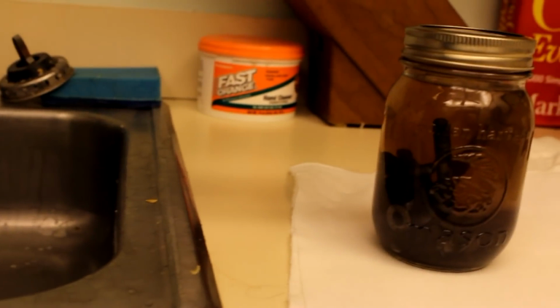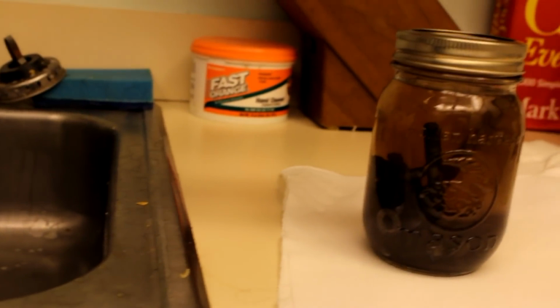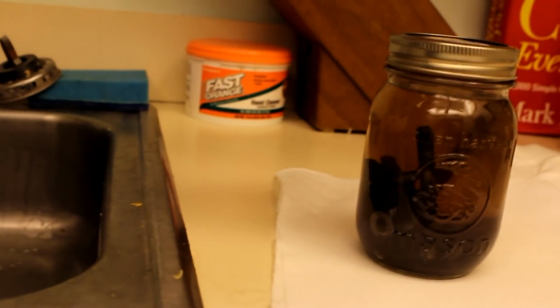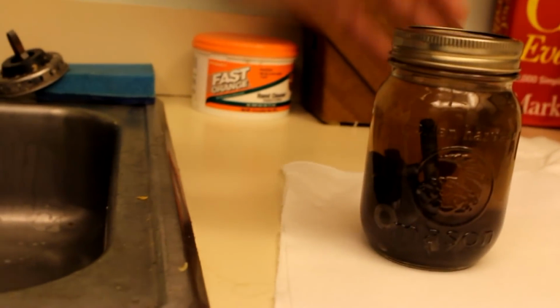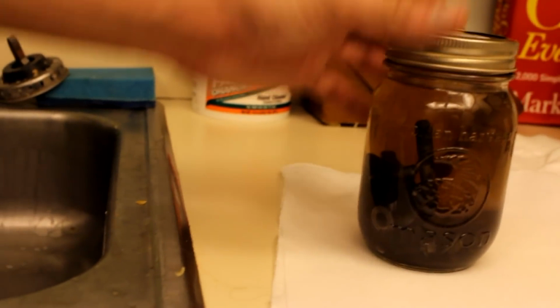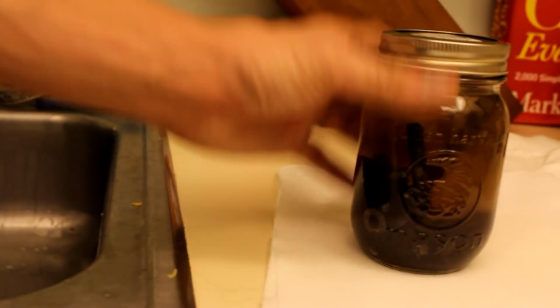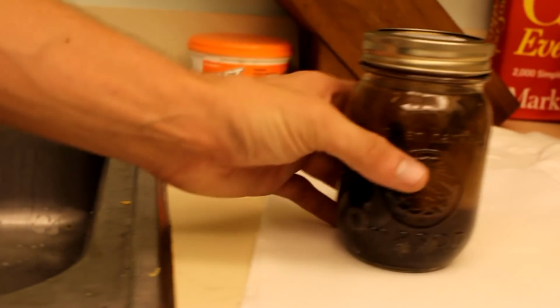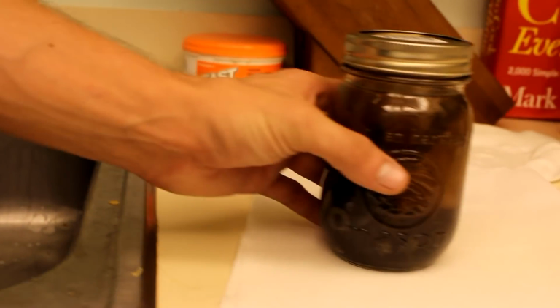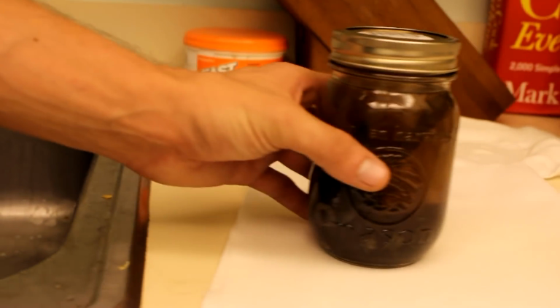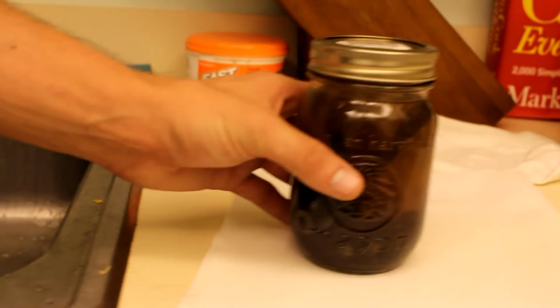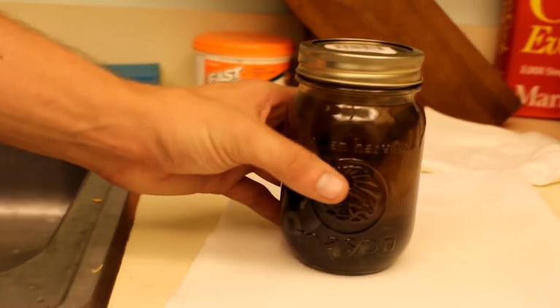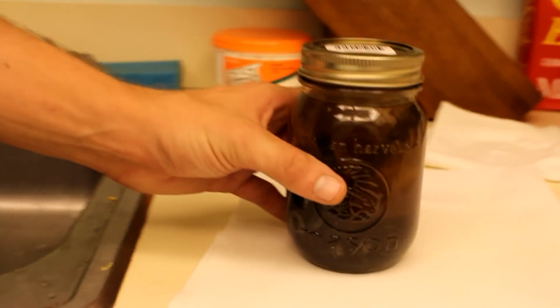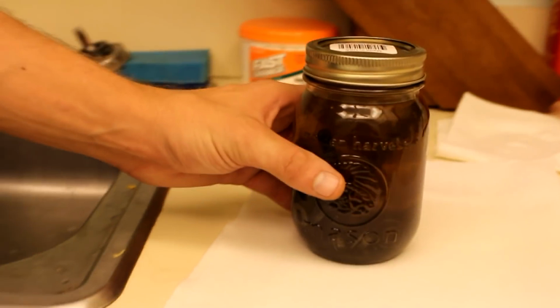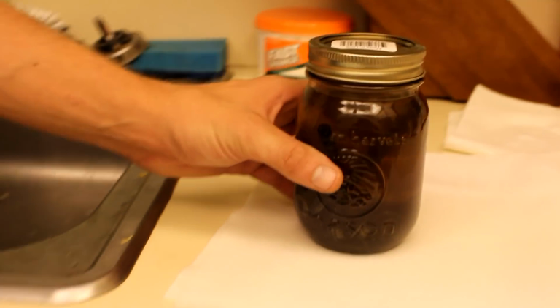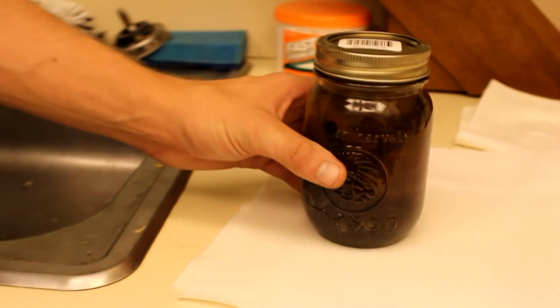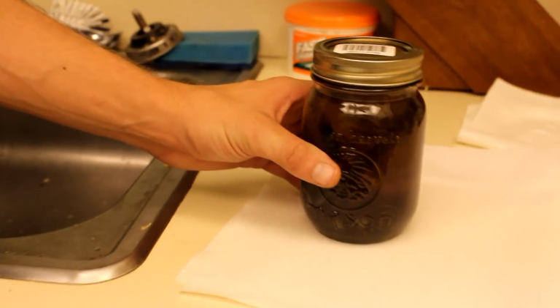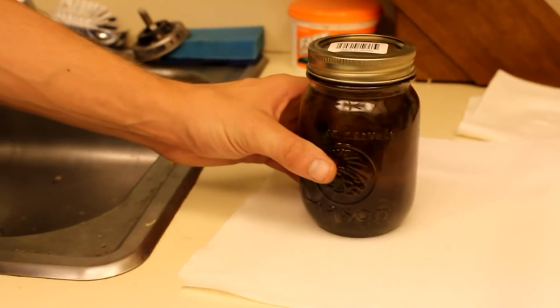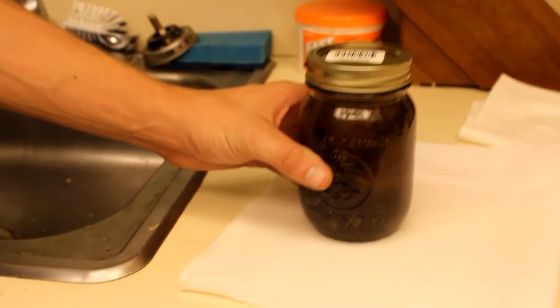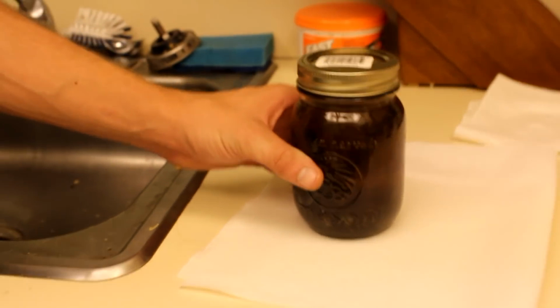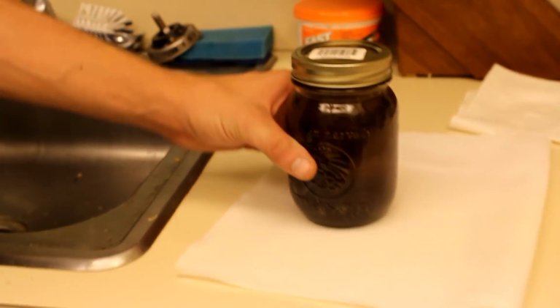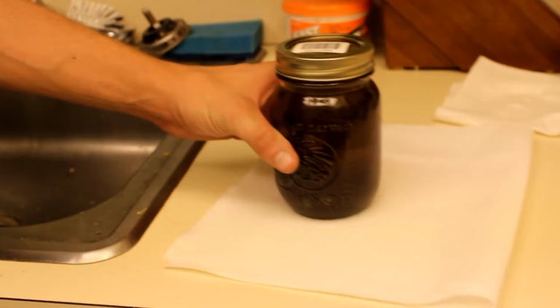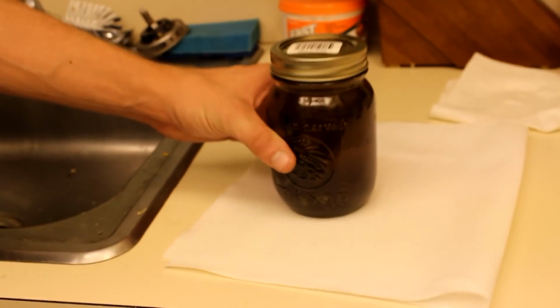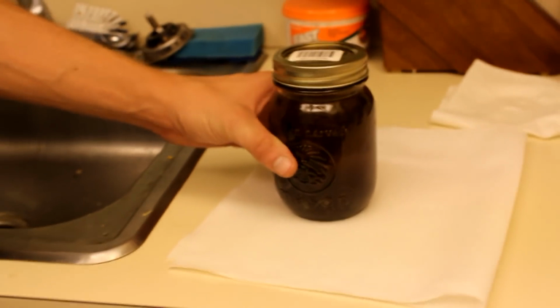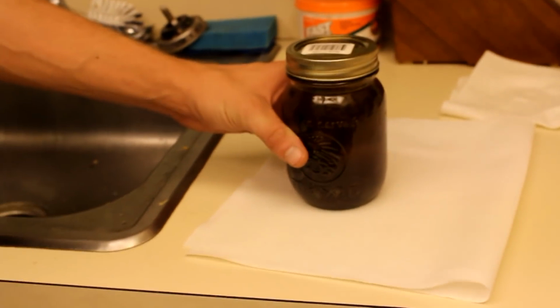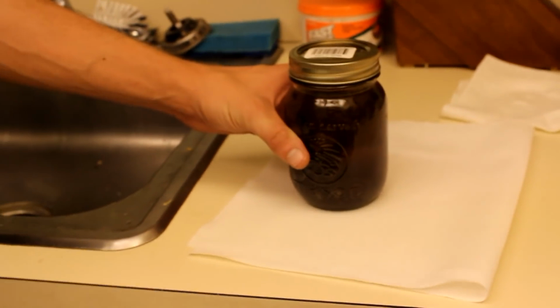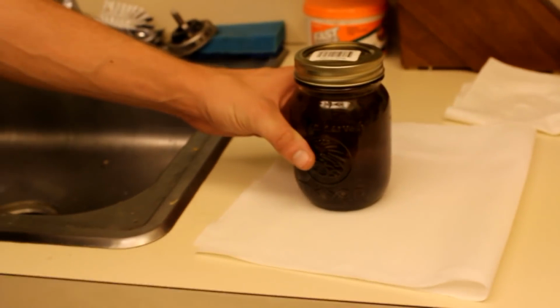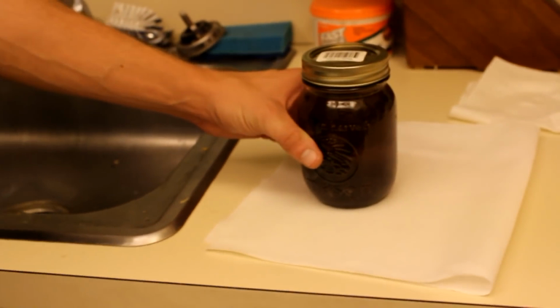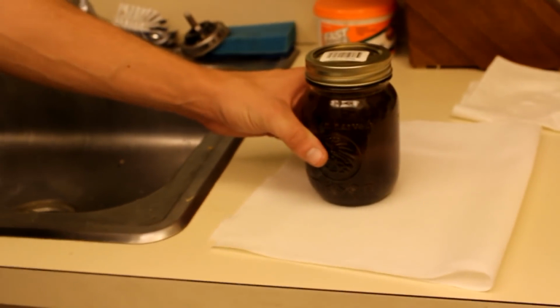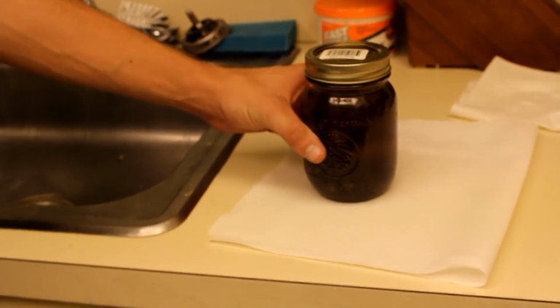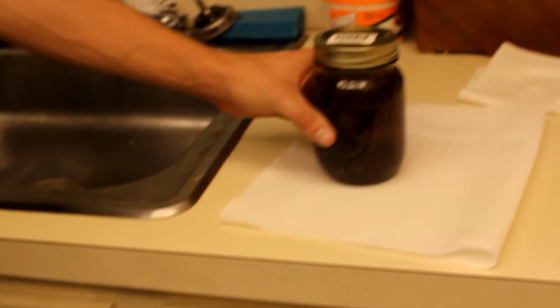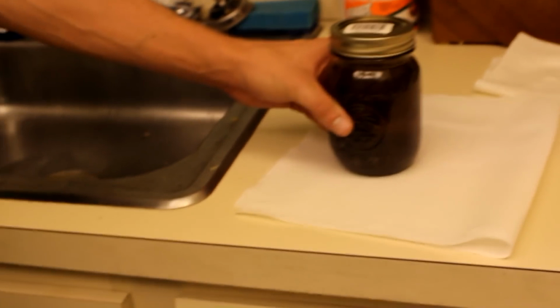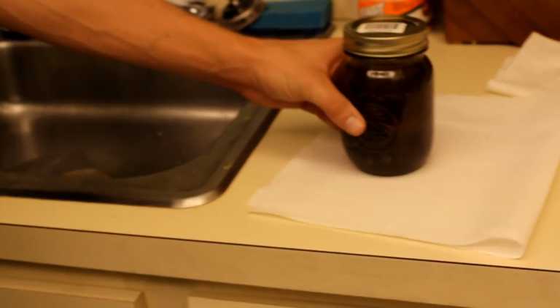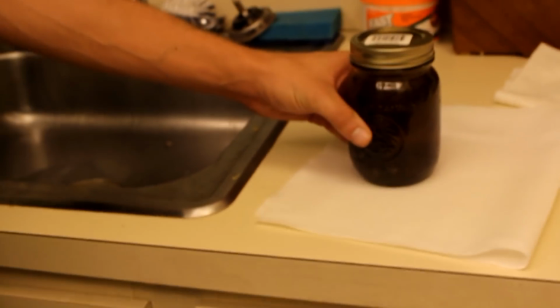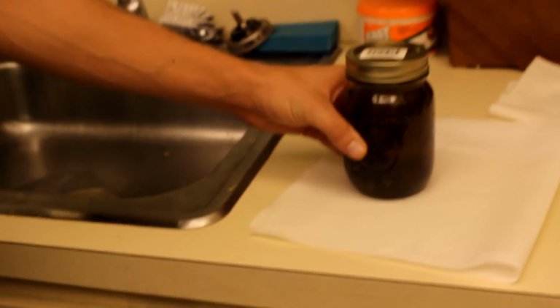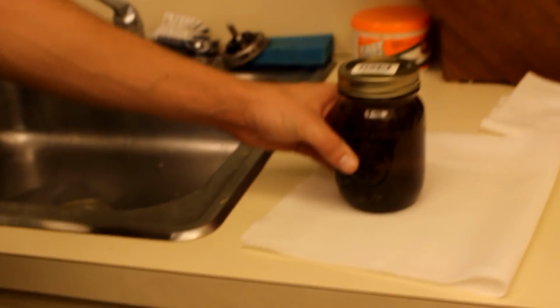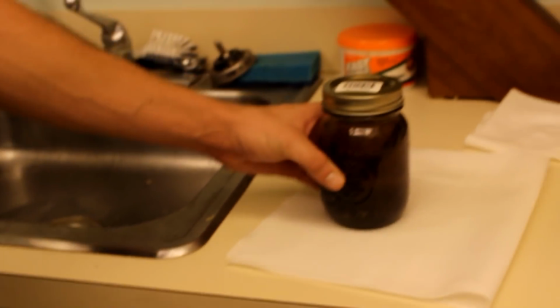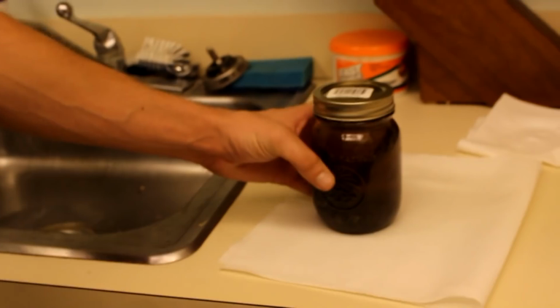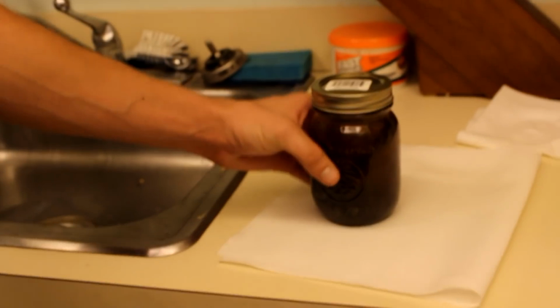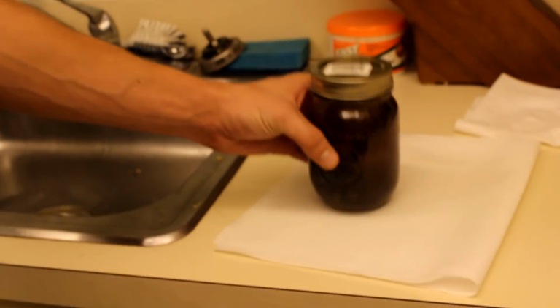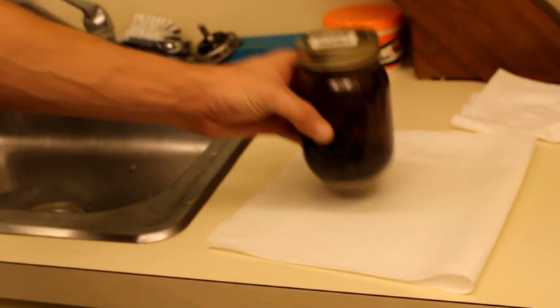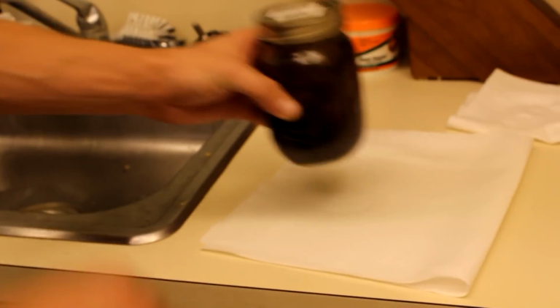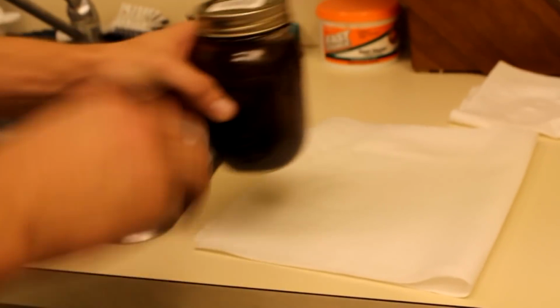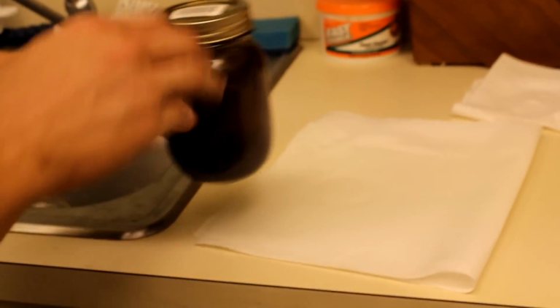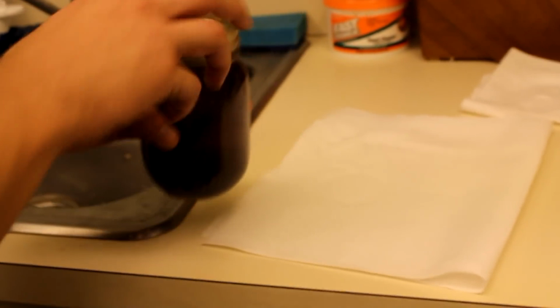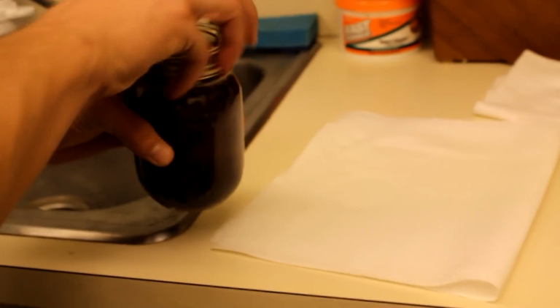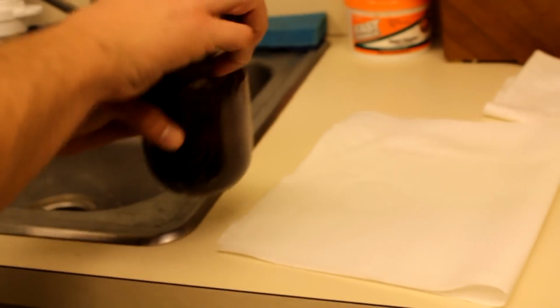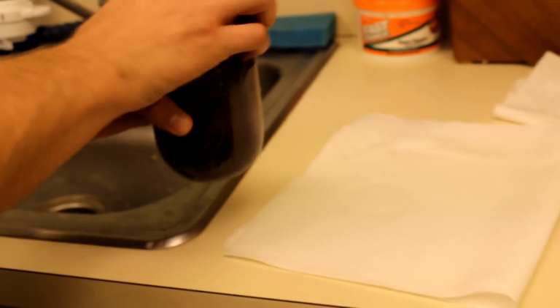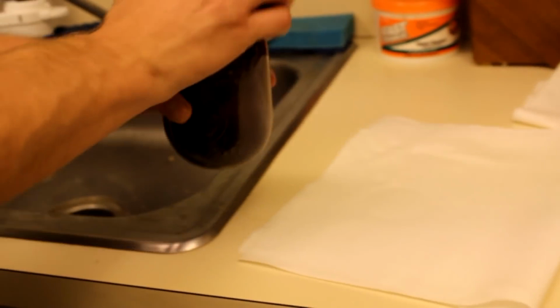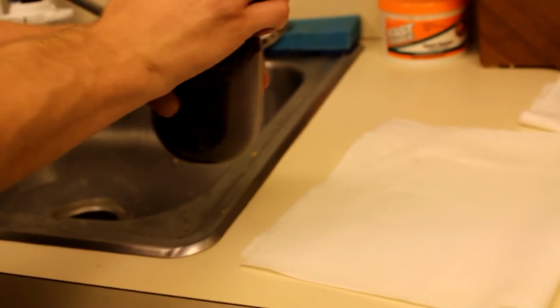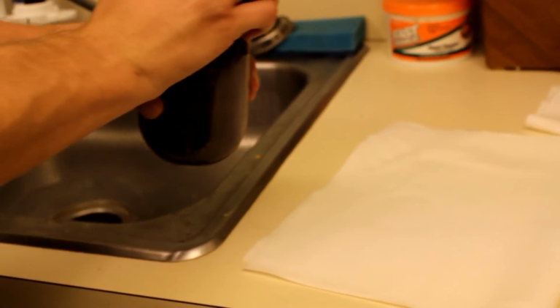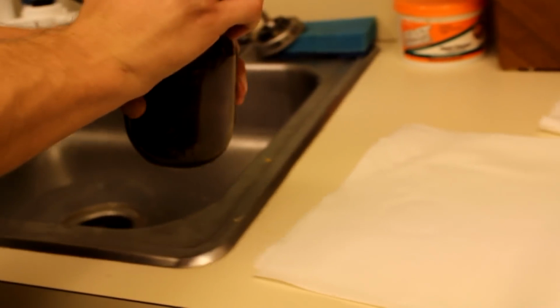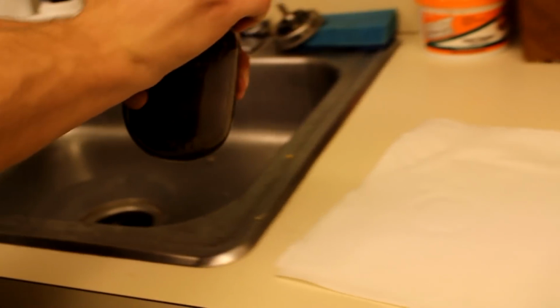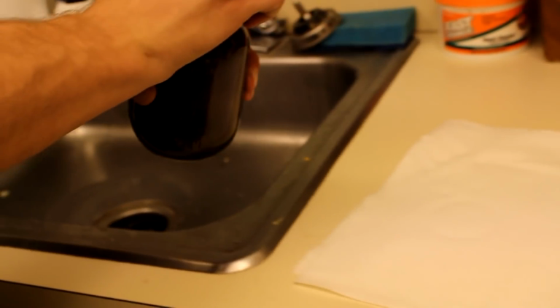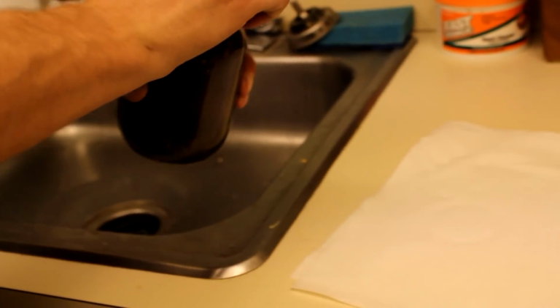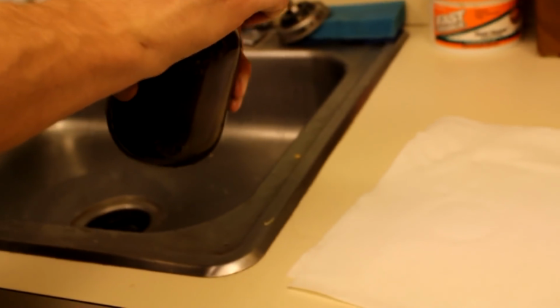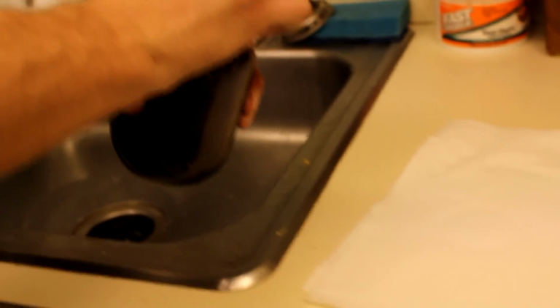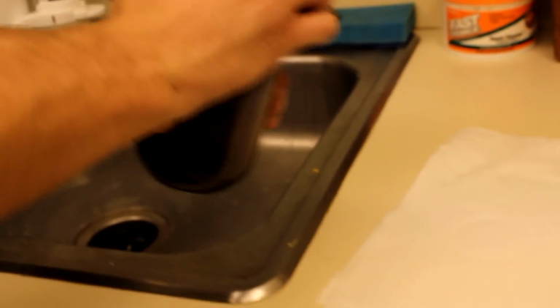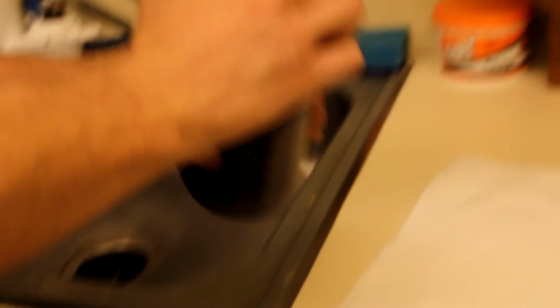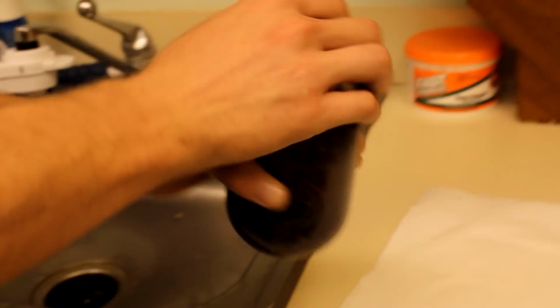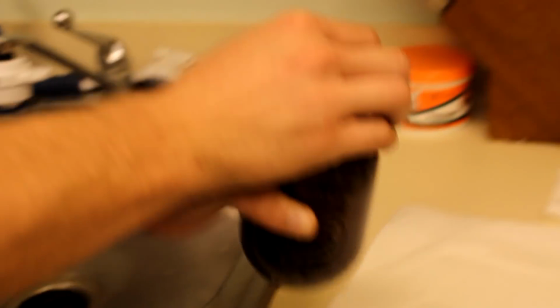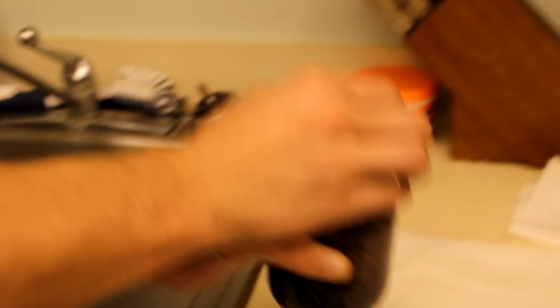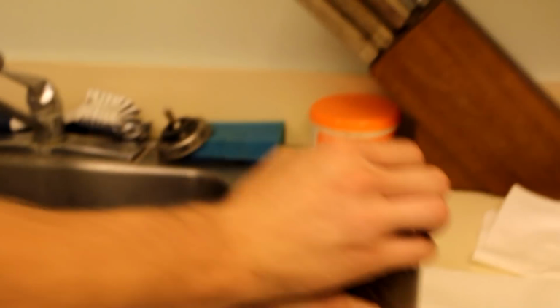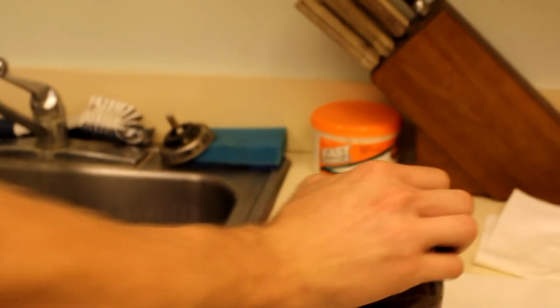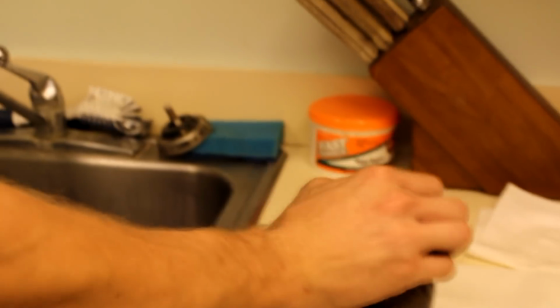We've let this sit for 24 hours now. We're going to go ahead and pour out the vinegar and rinse off these nuts and bolts.